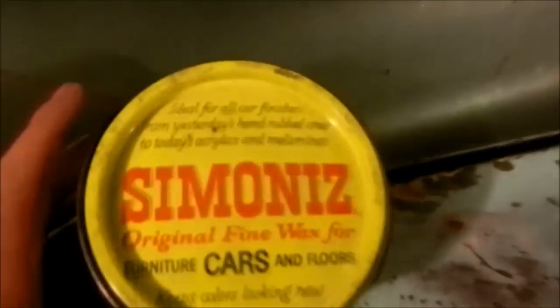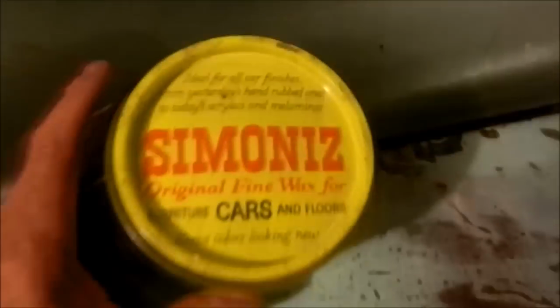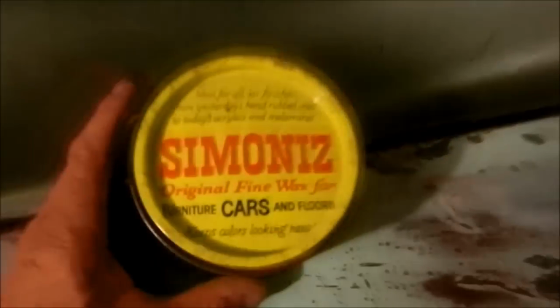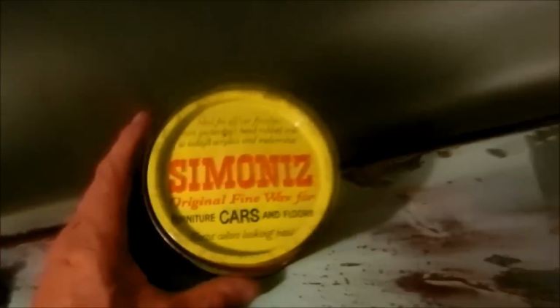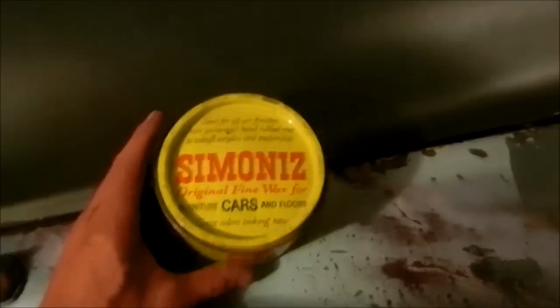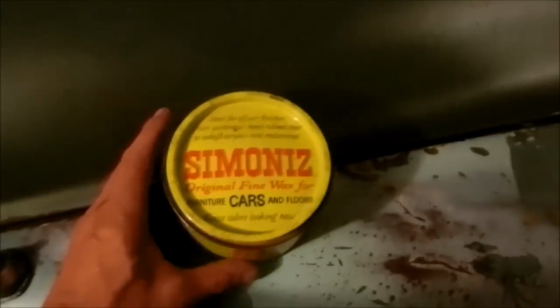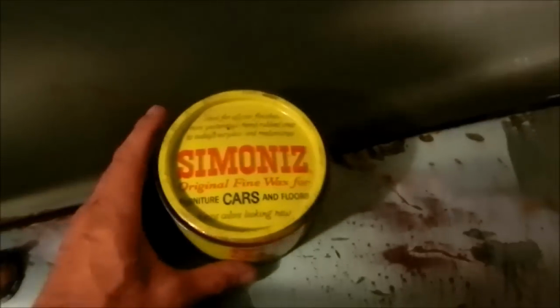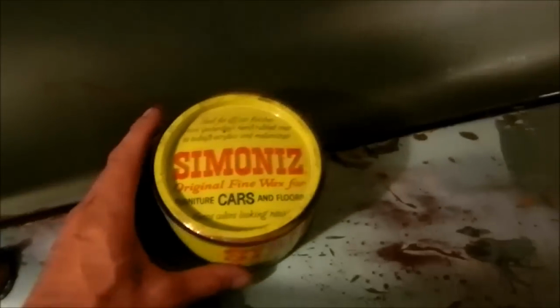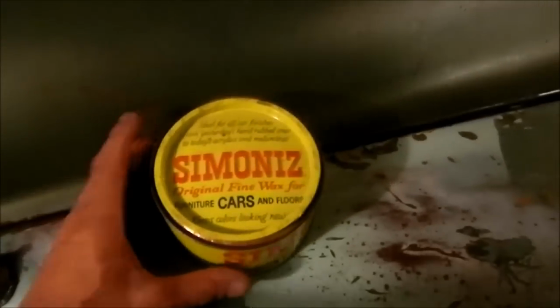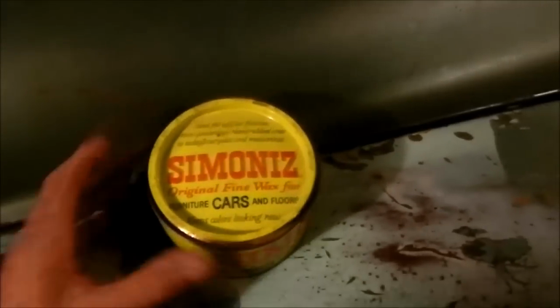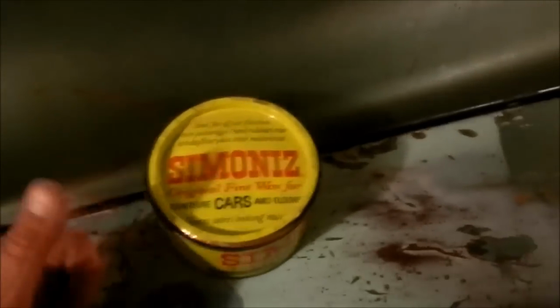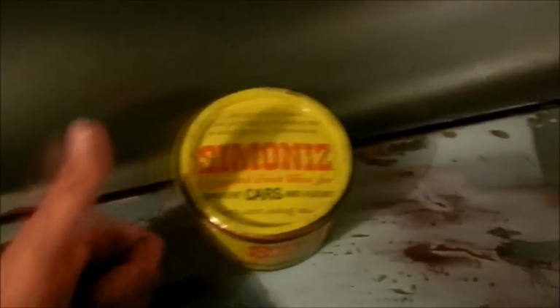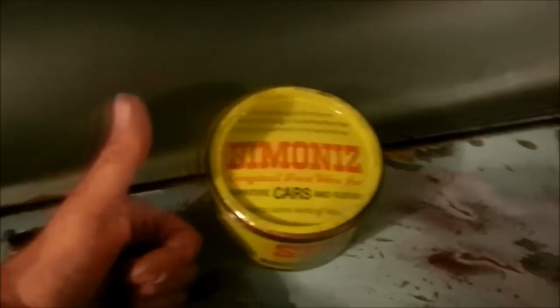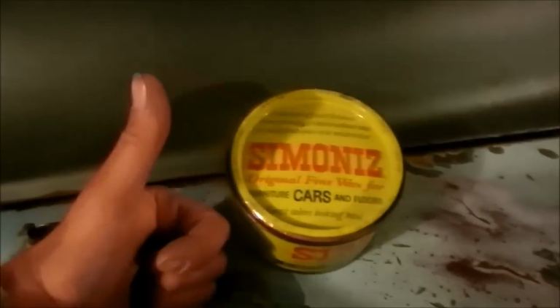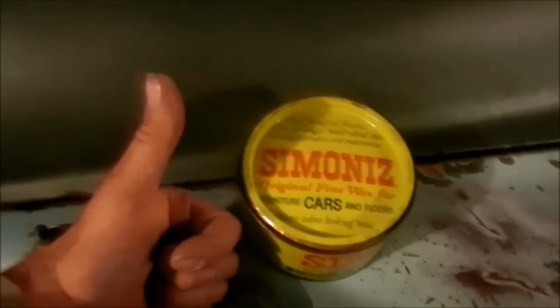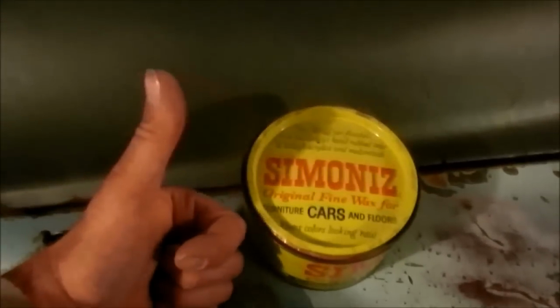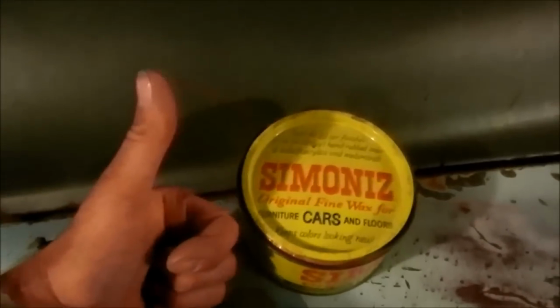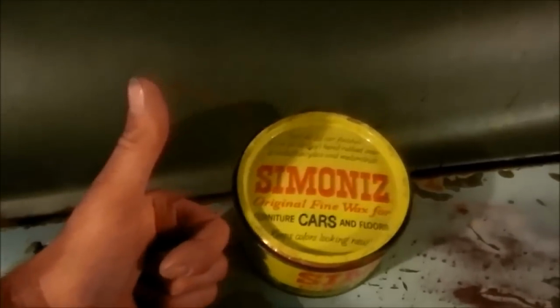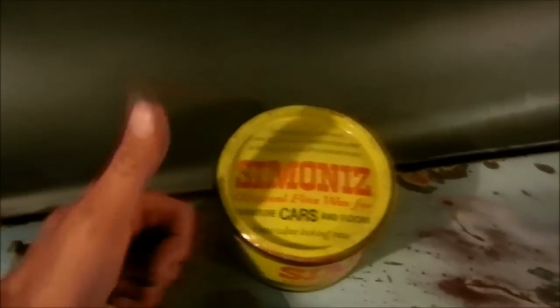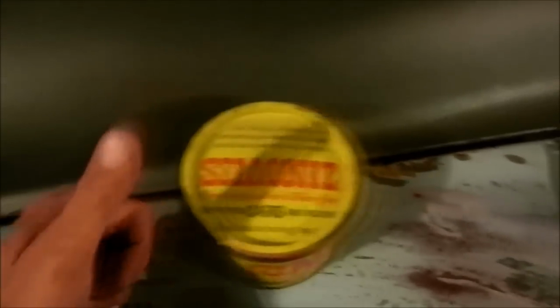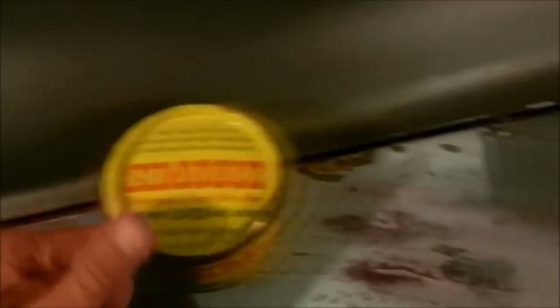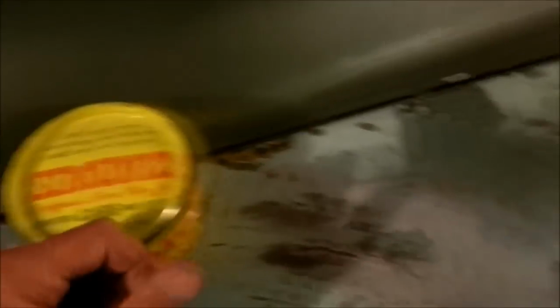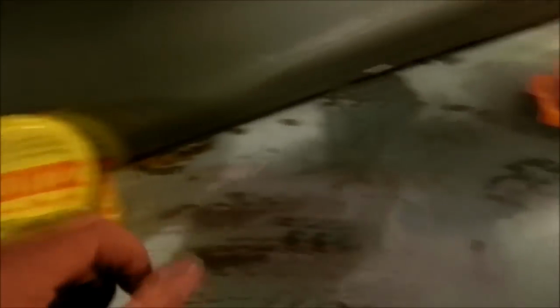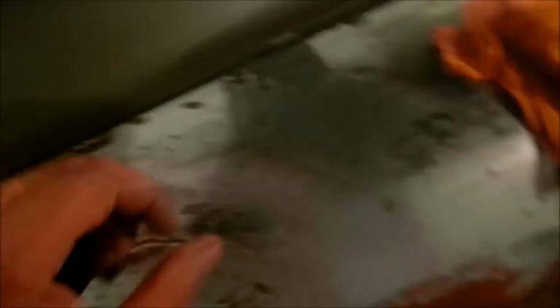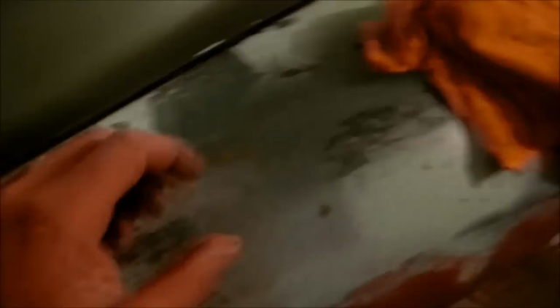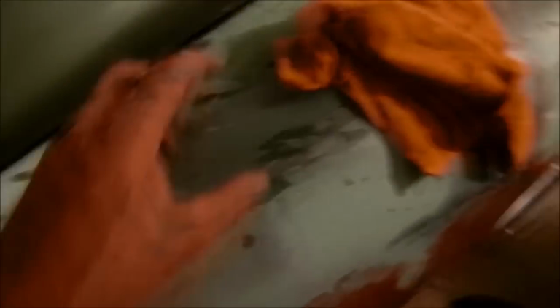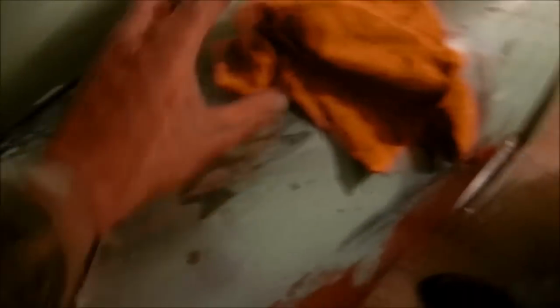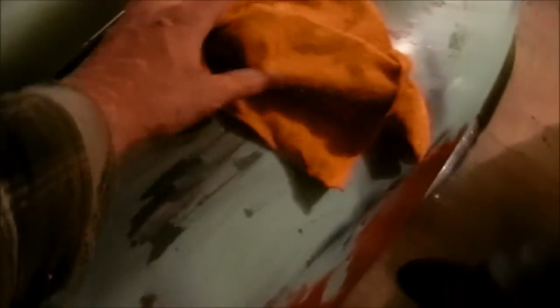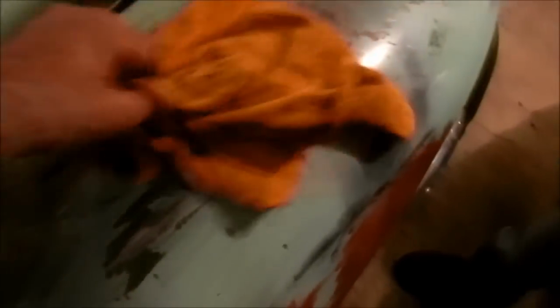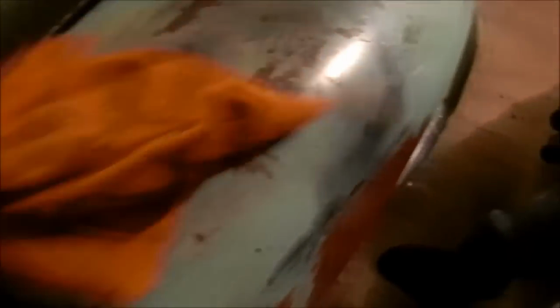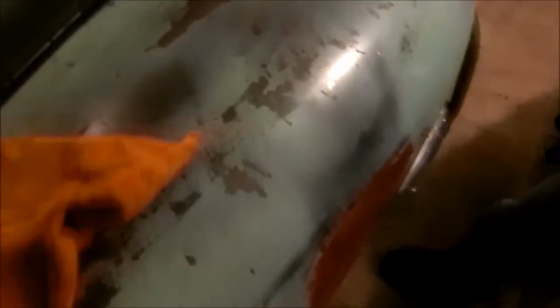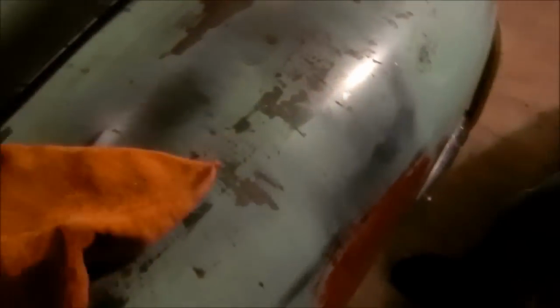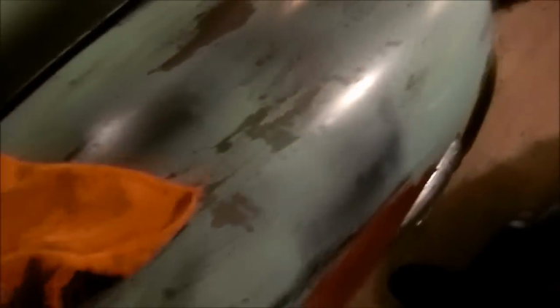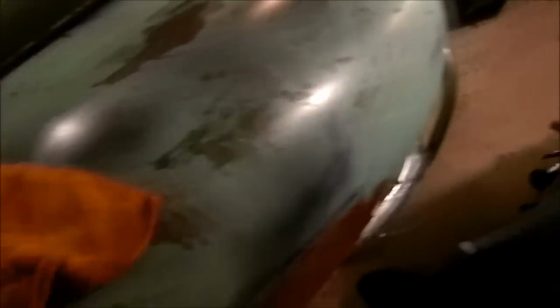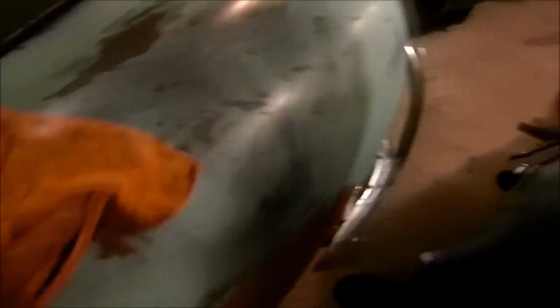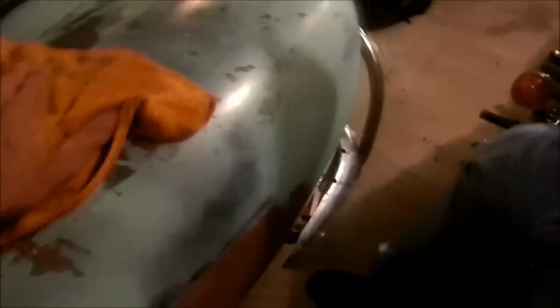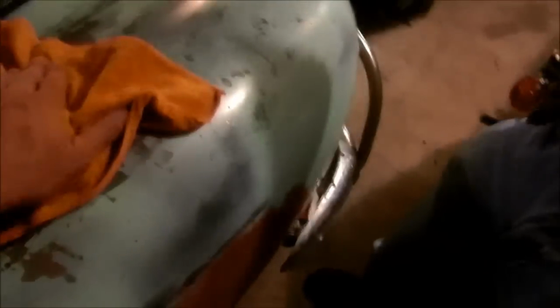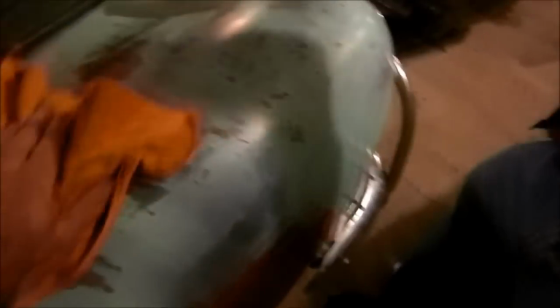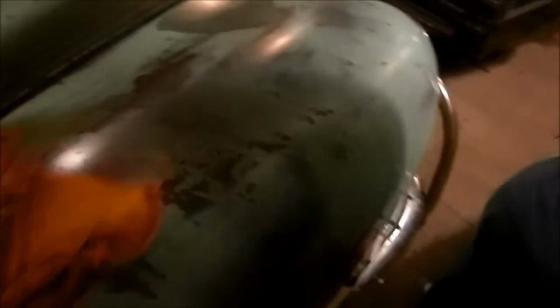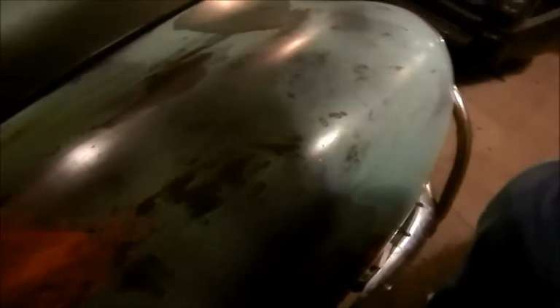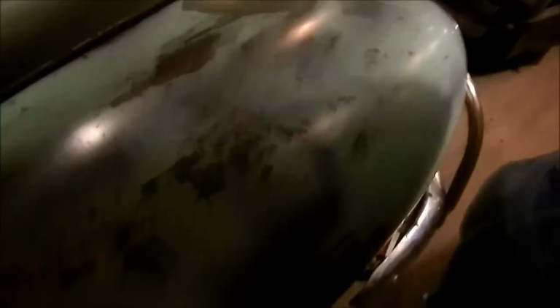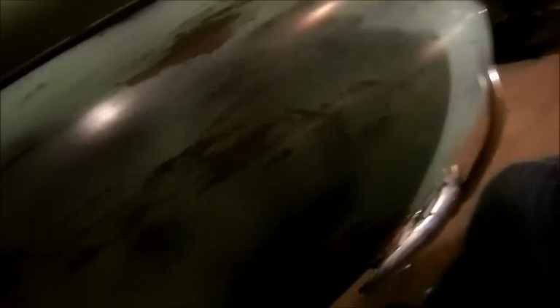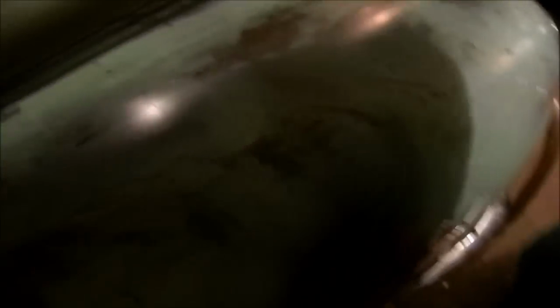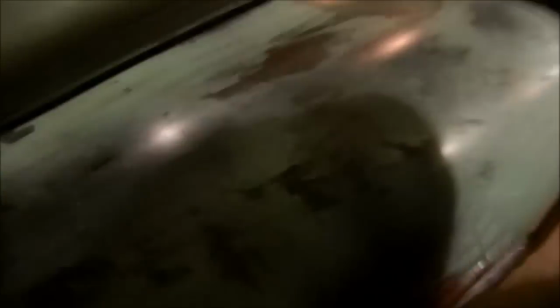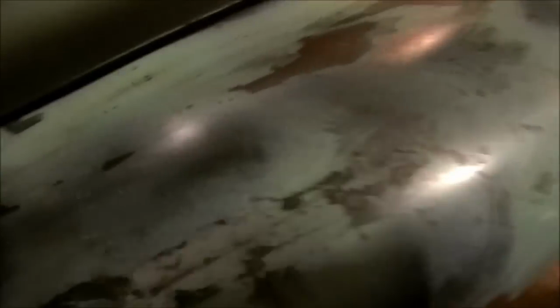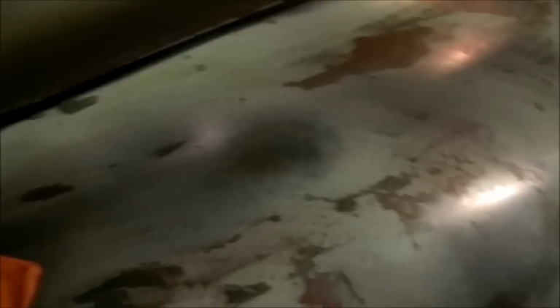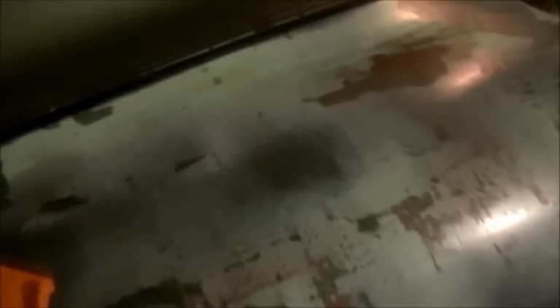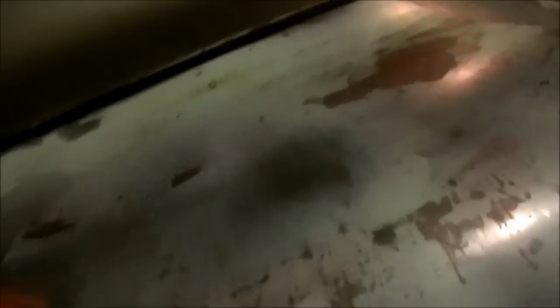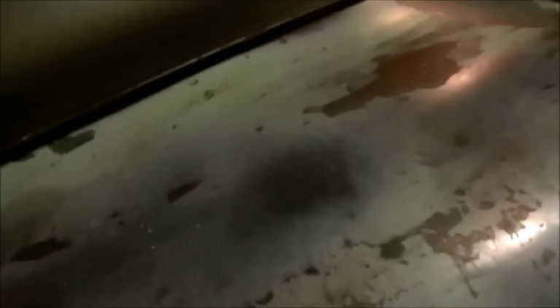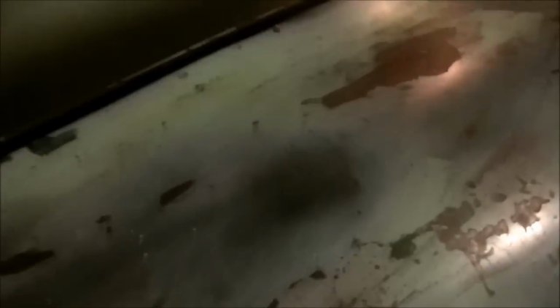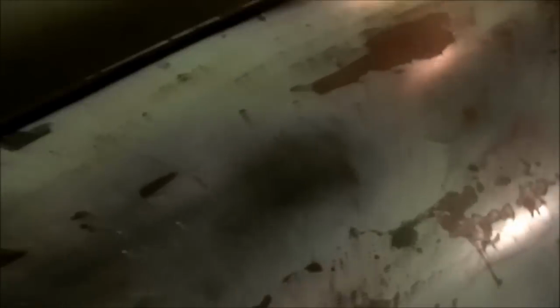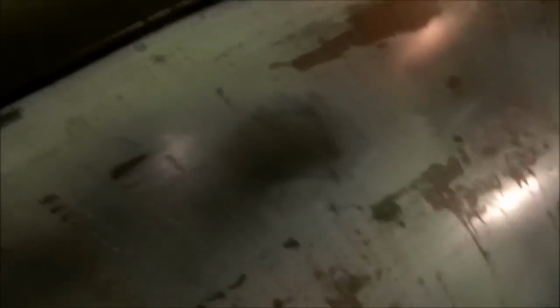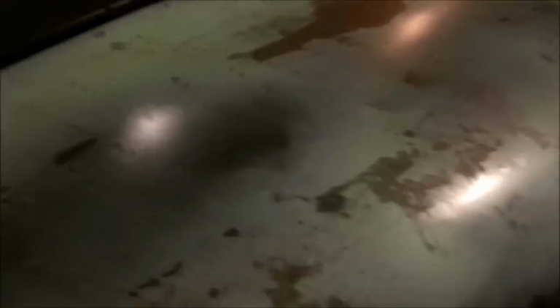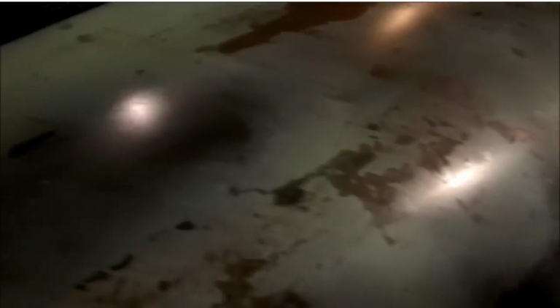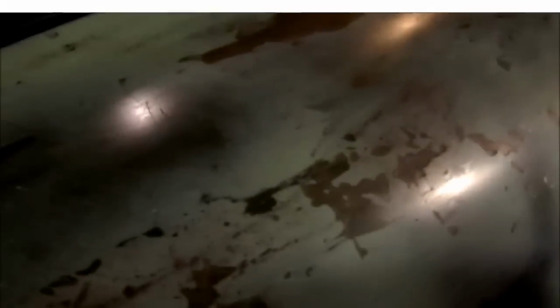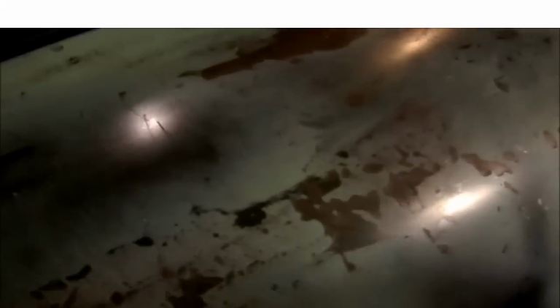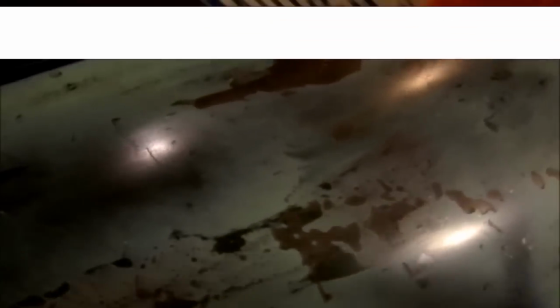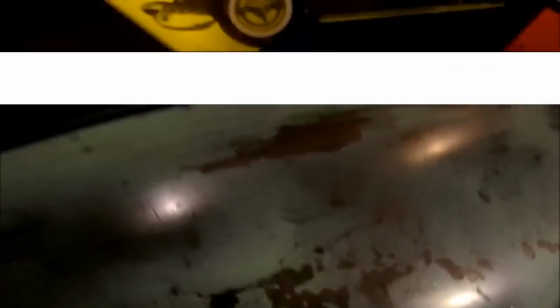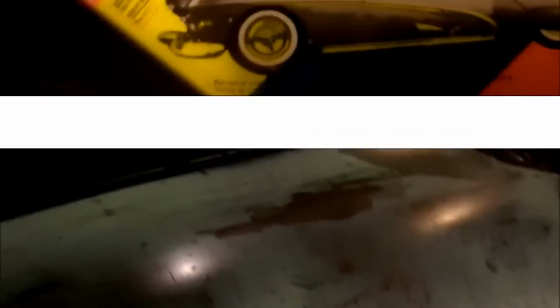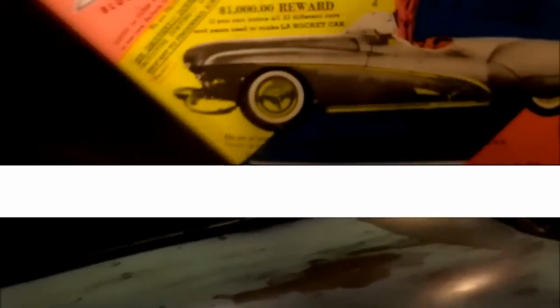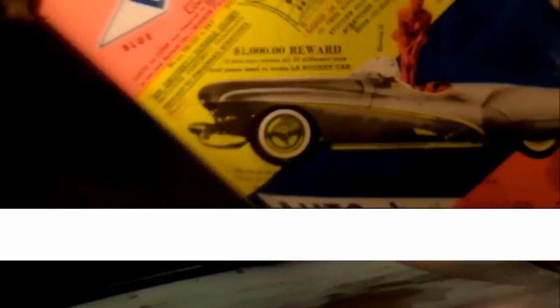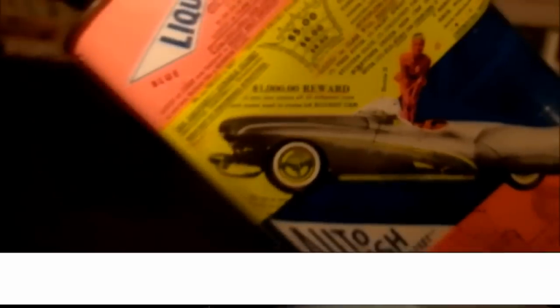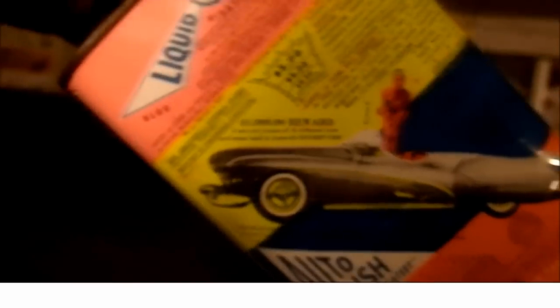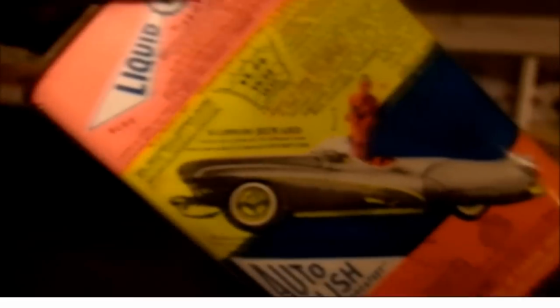Simoniz: buy it for the smell. Liquid 1st Class: buy it because it strips paint like a bugger.